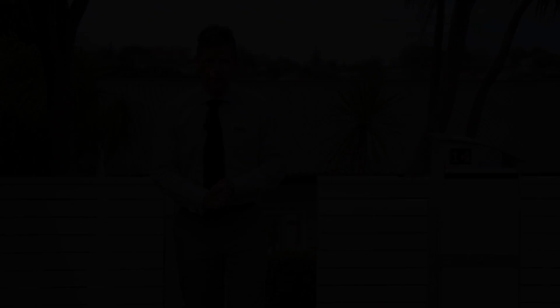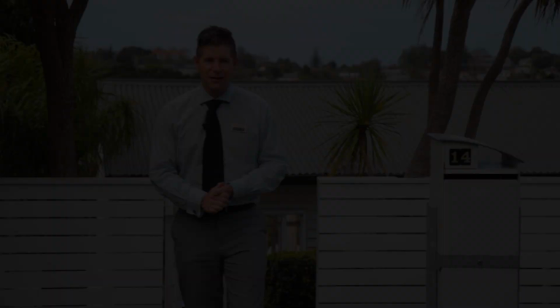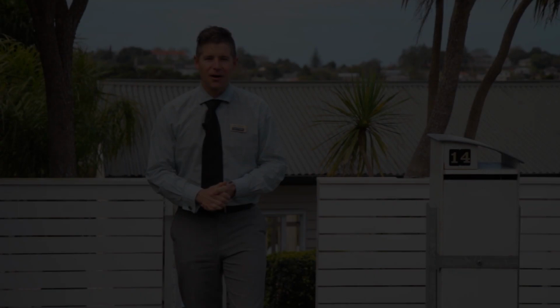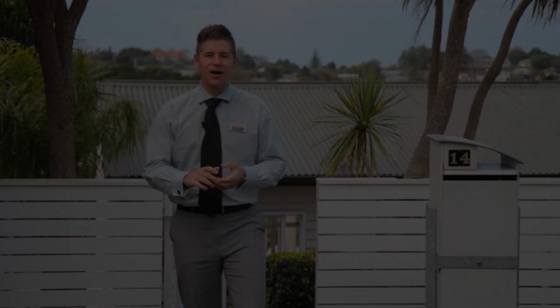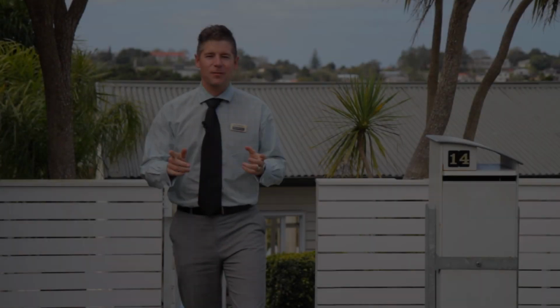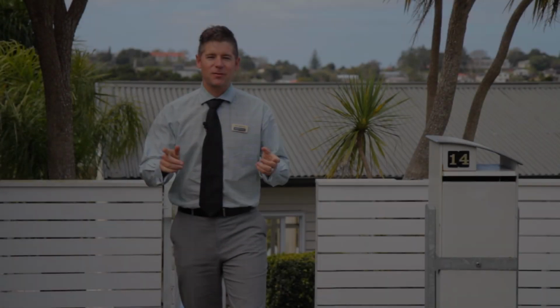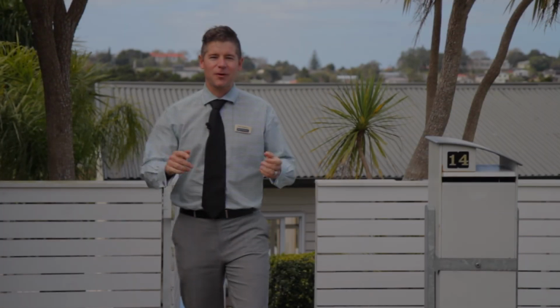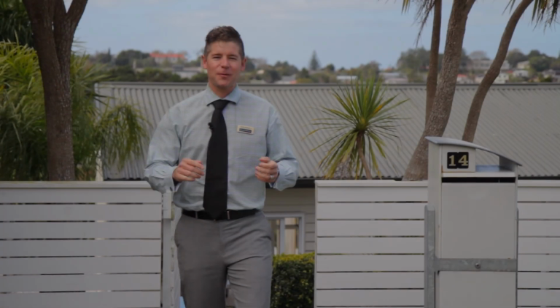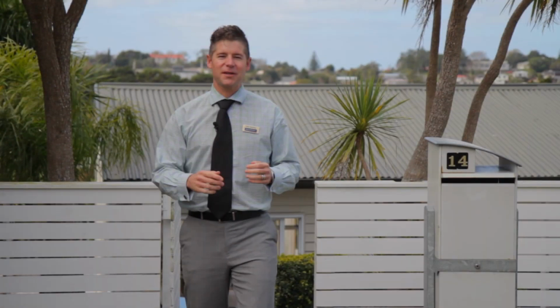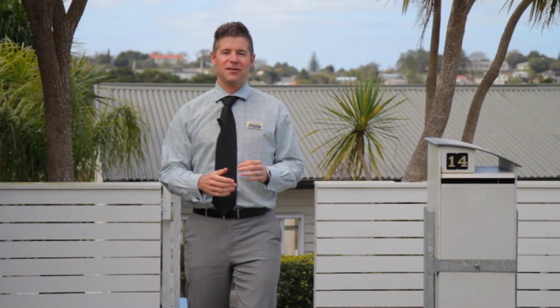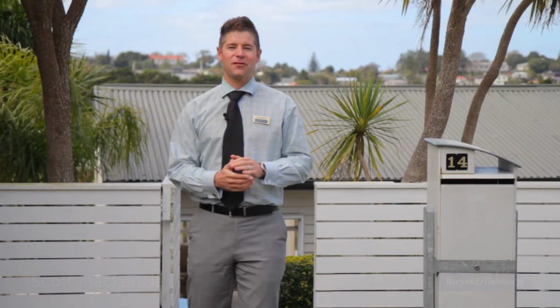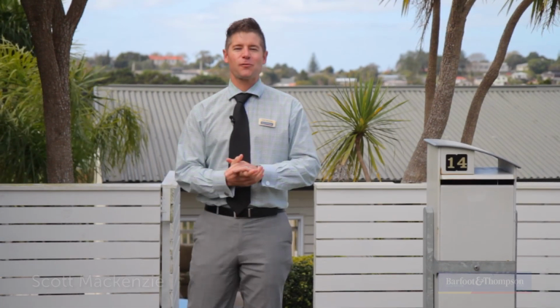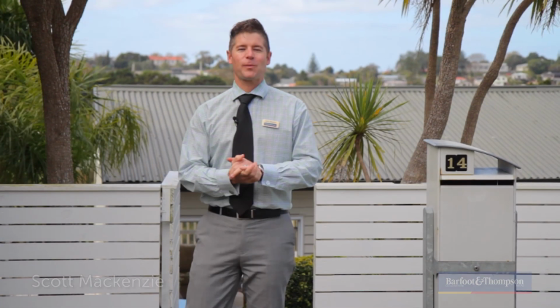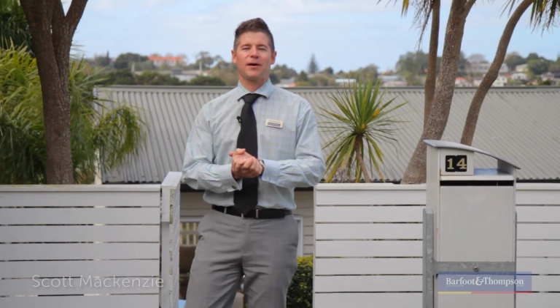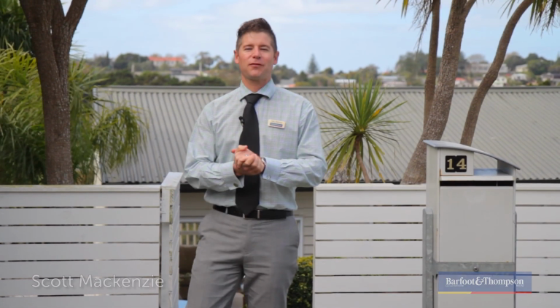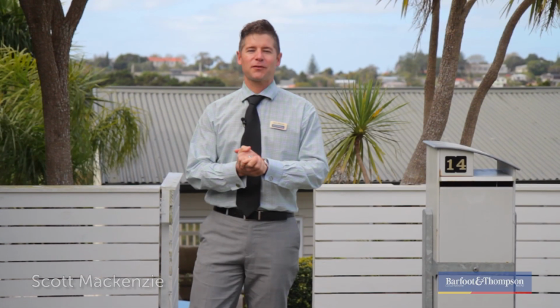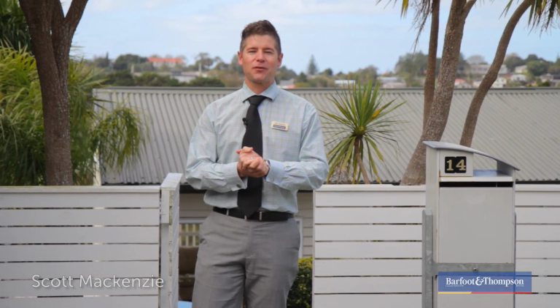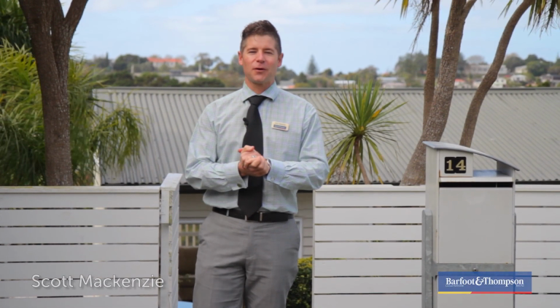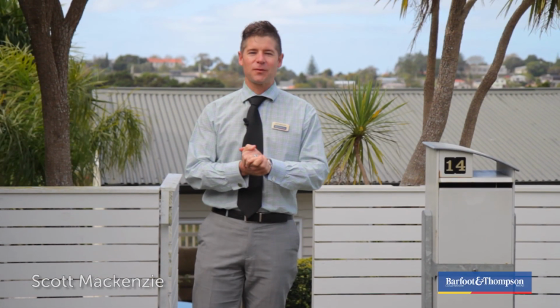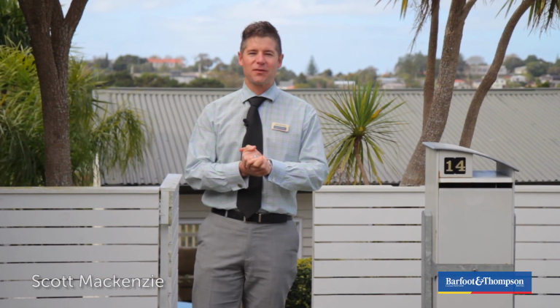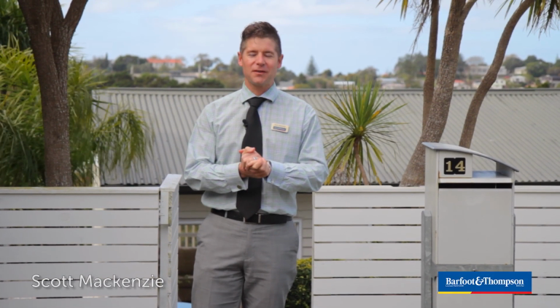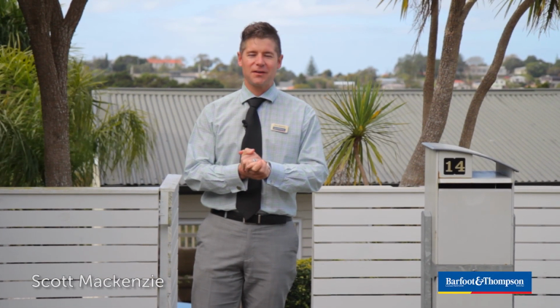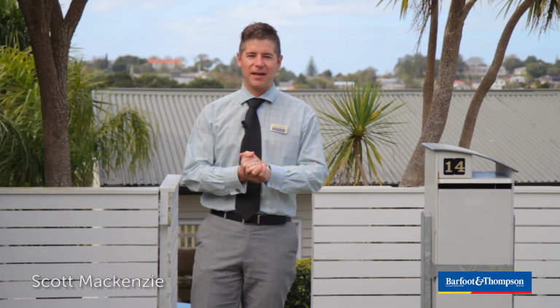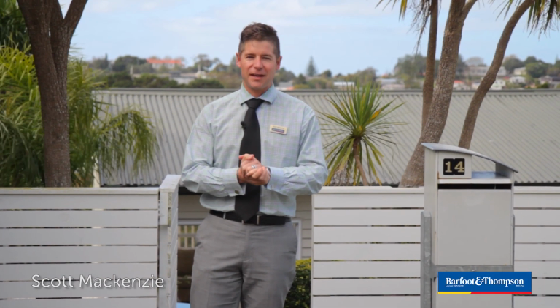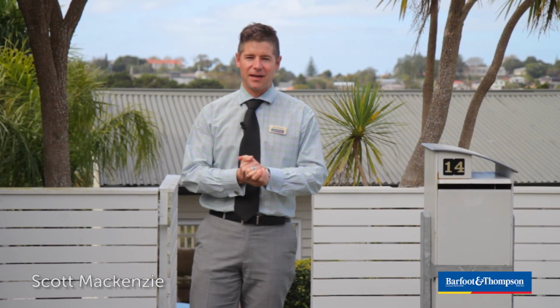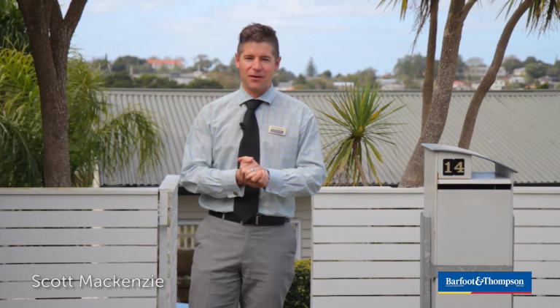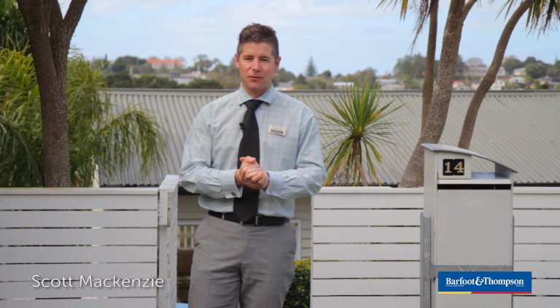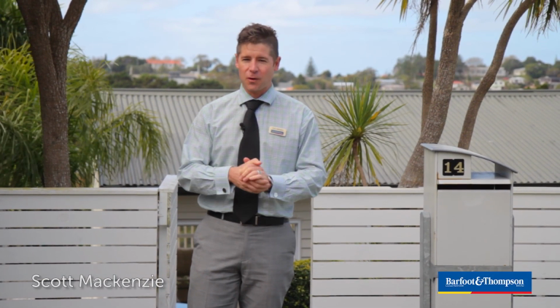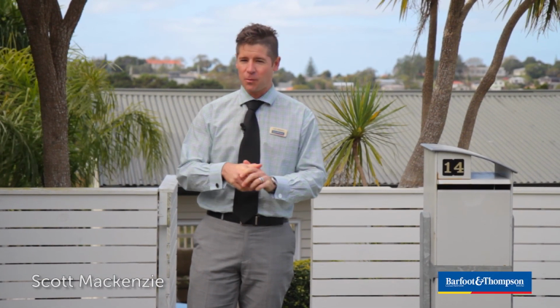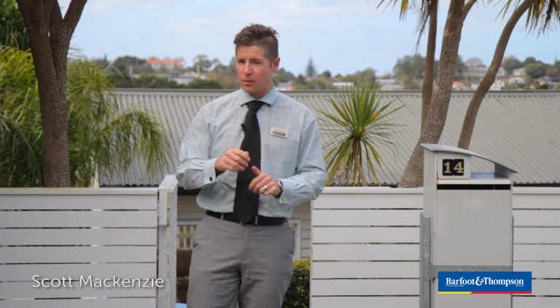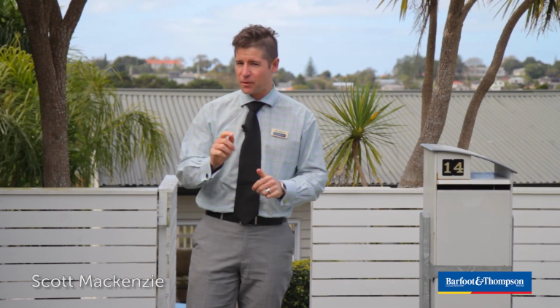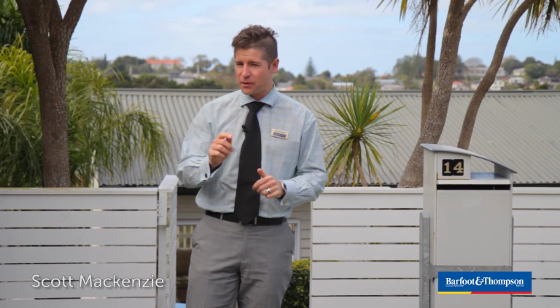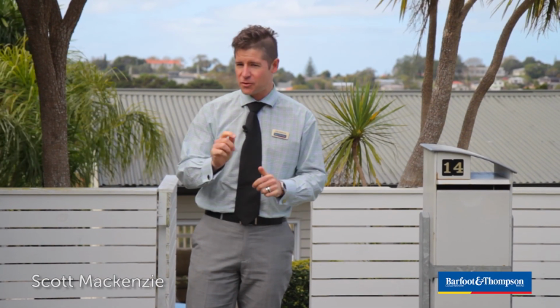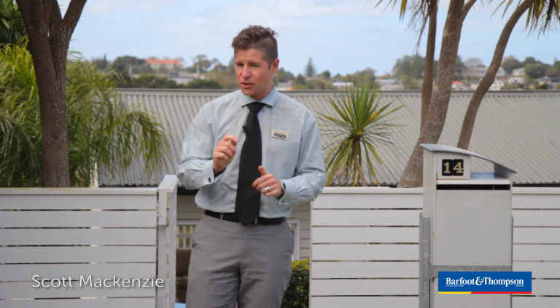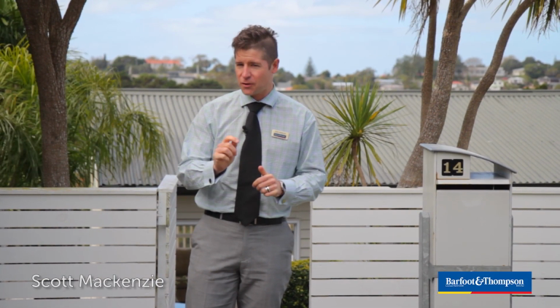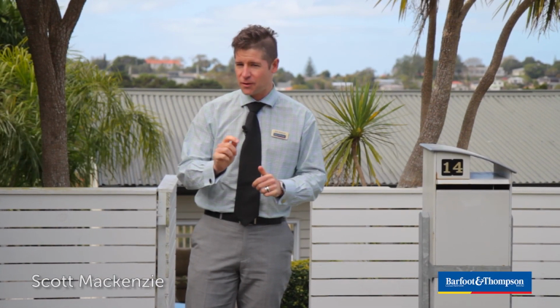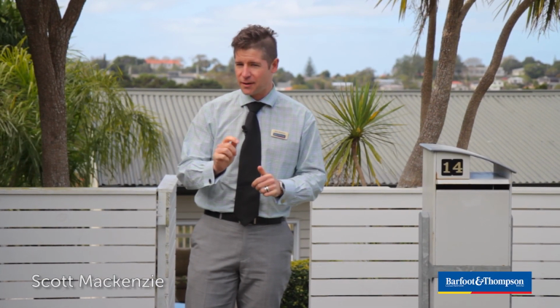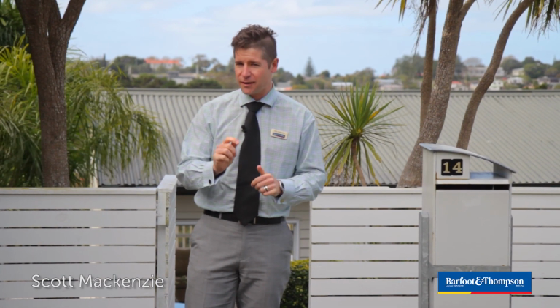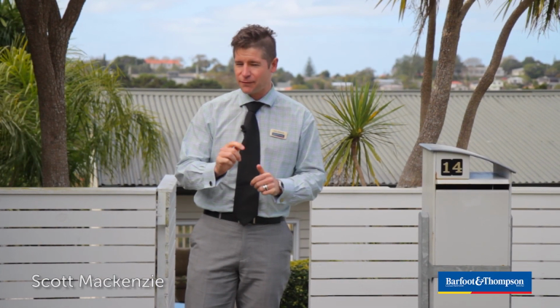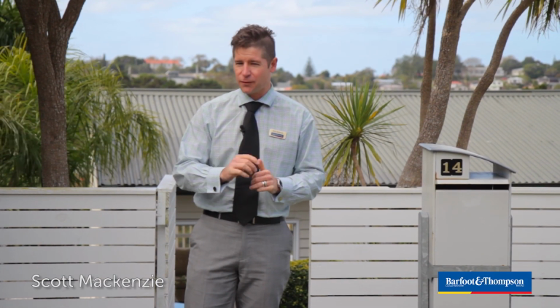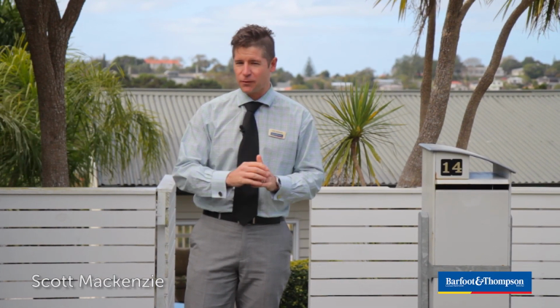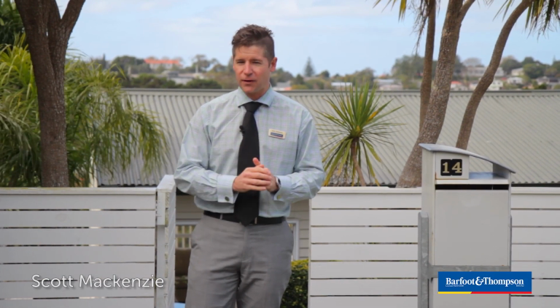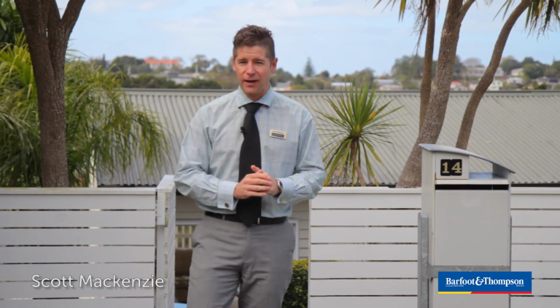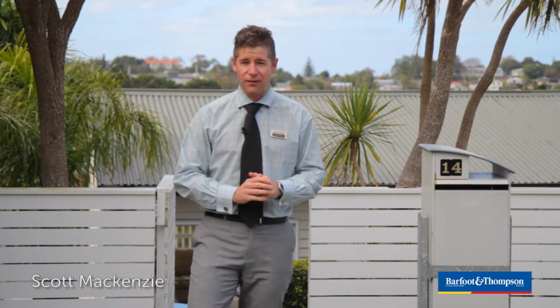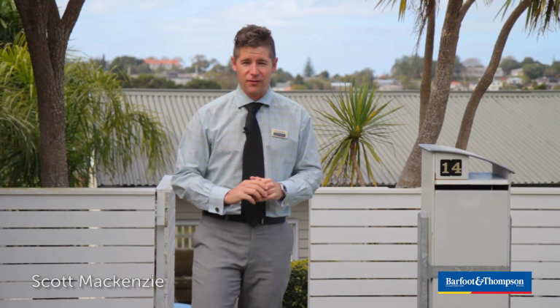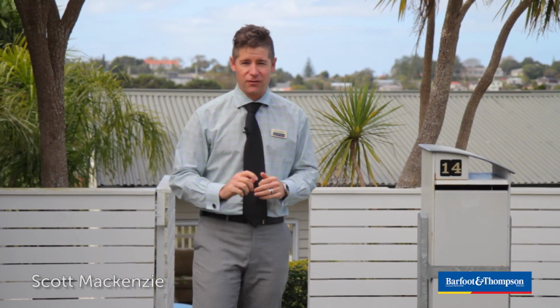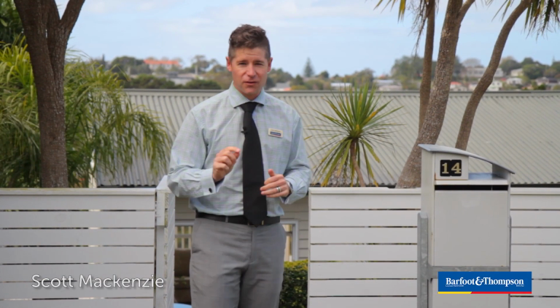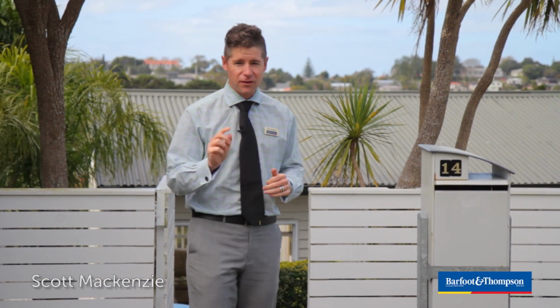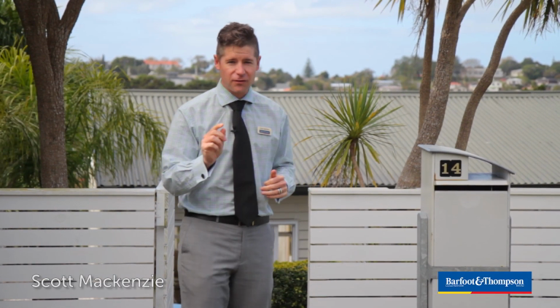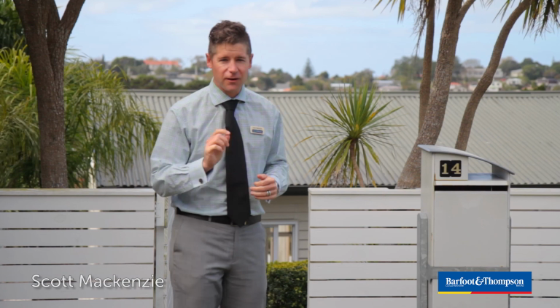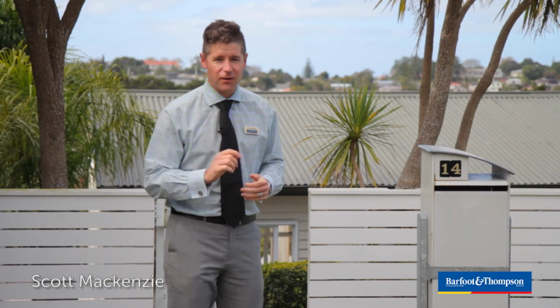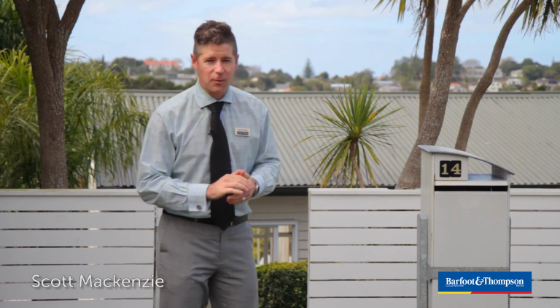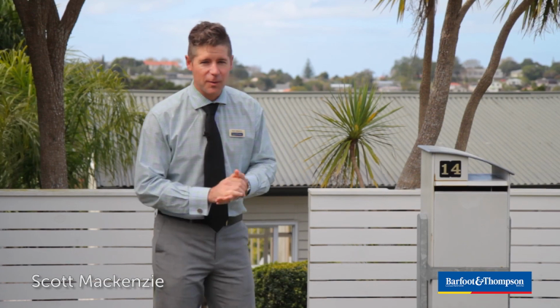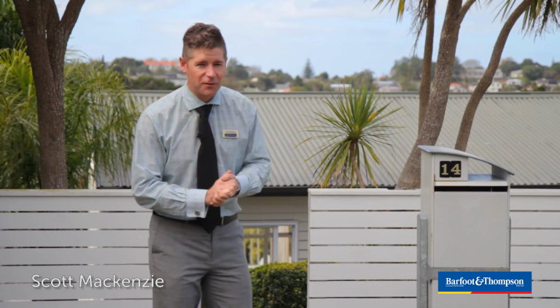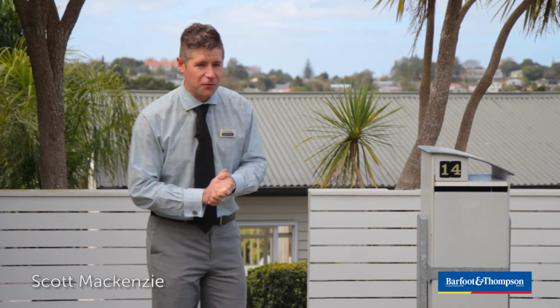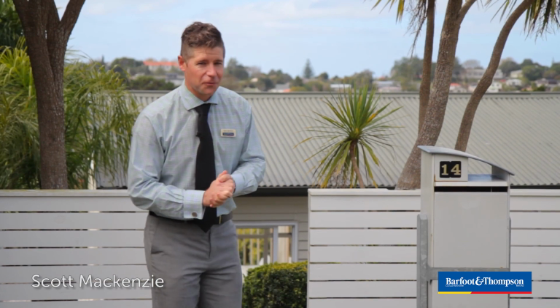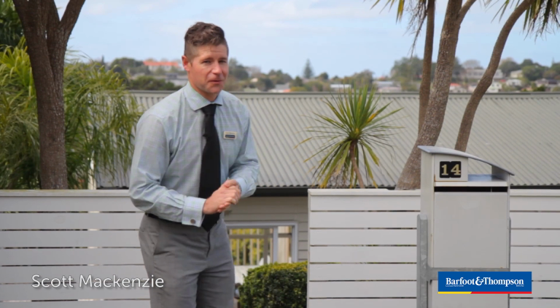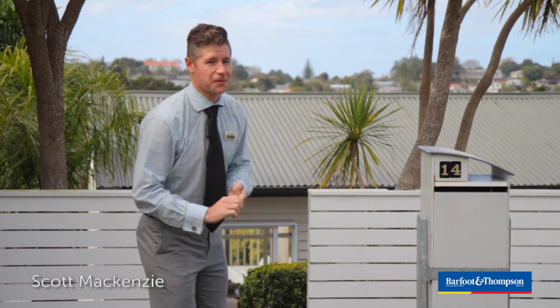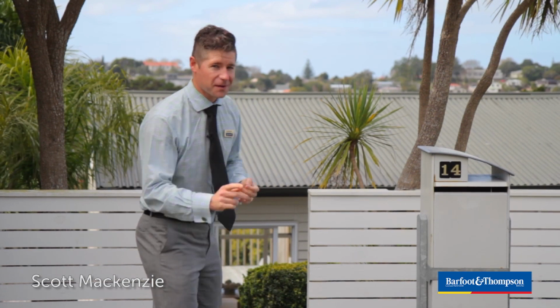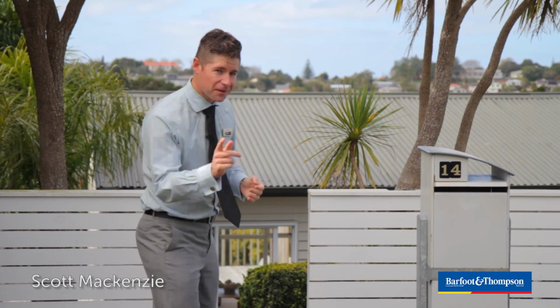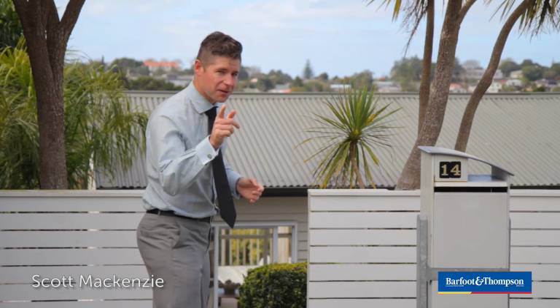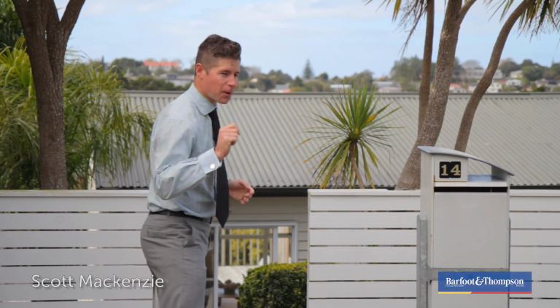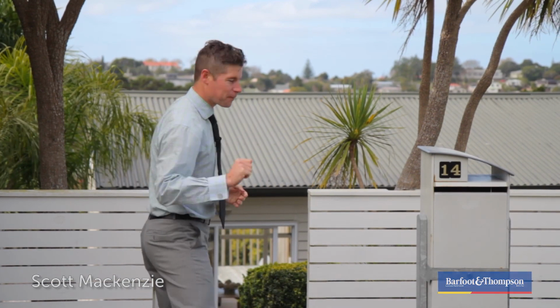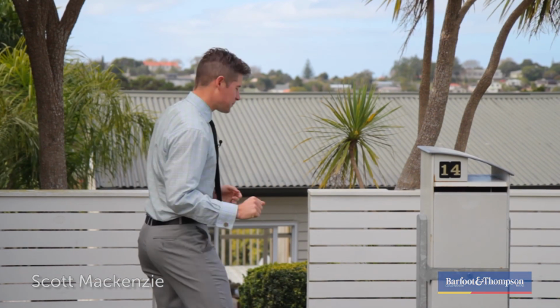Hi, I'm Scott McKenzie from Barford & Thompson and I've got a property to show you in Glenfield today that's just a little bit different. Come on.